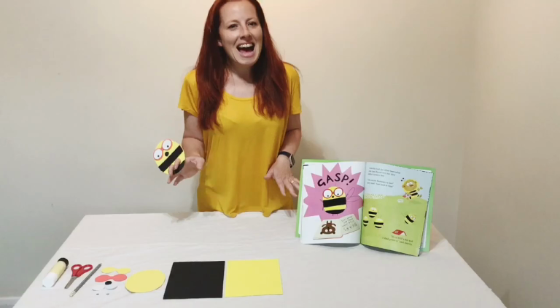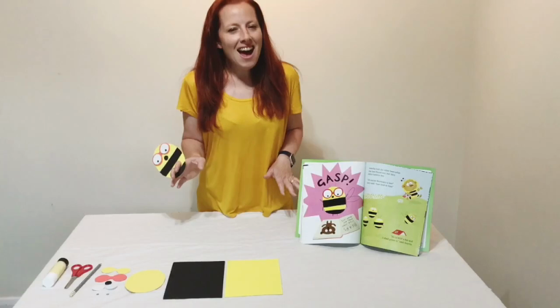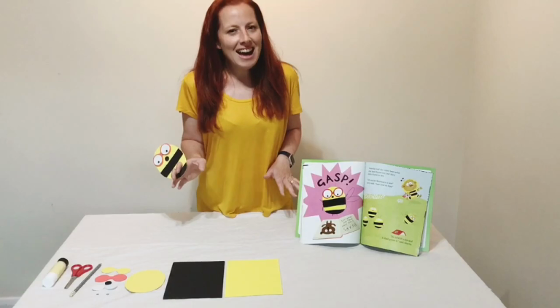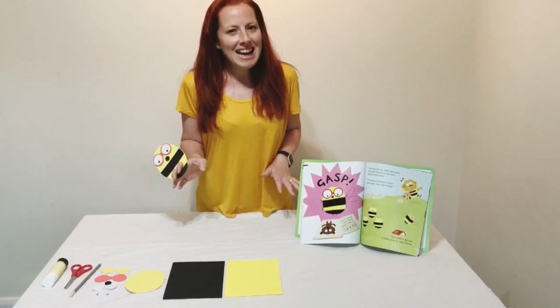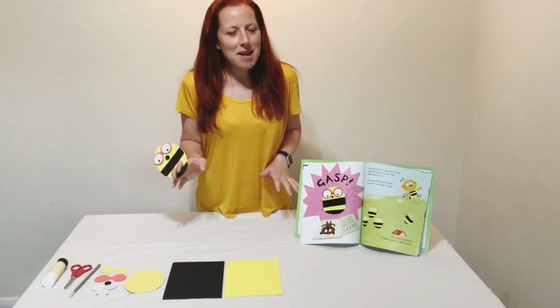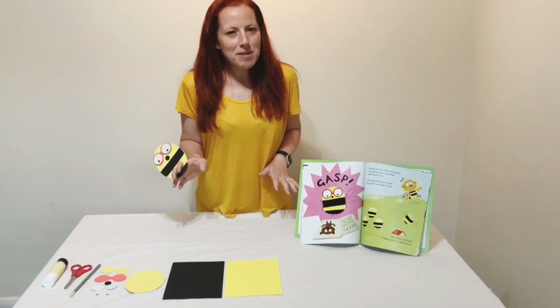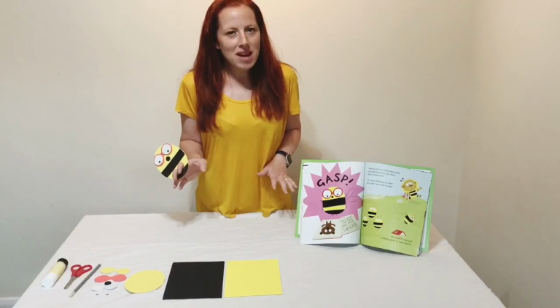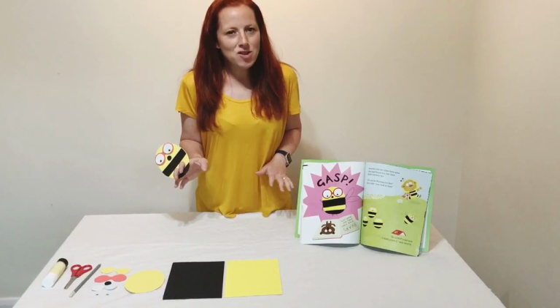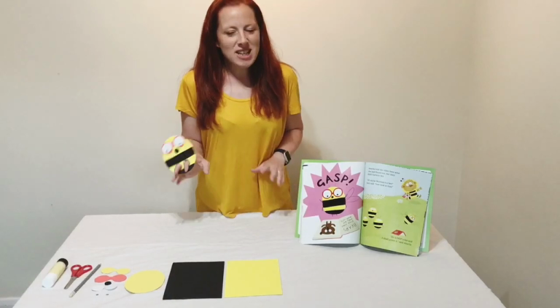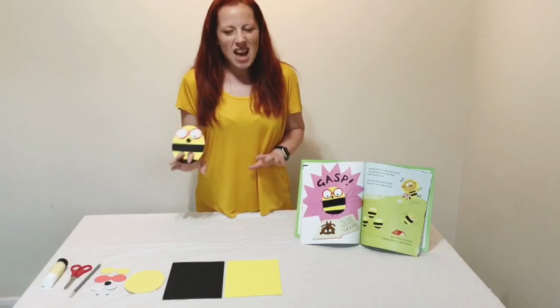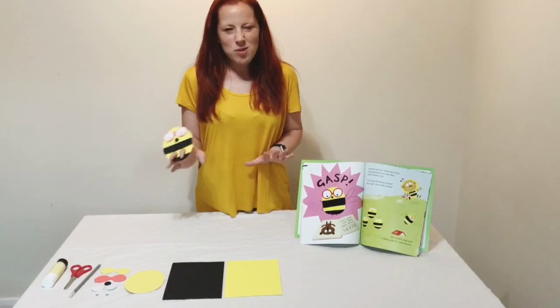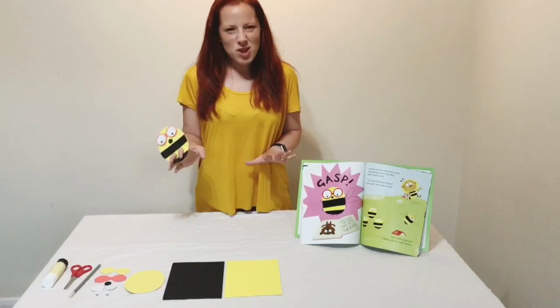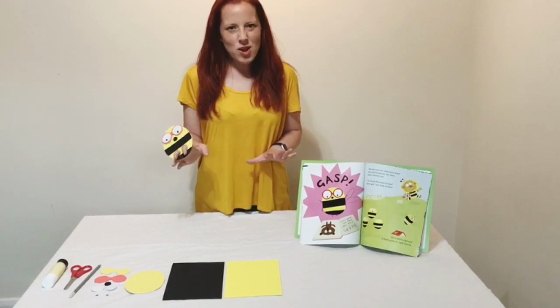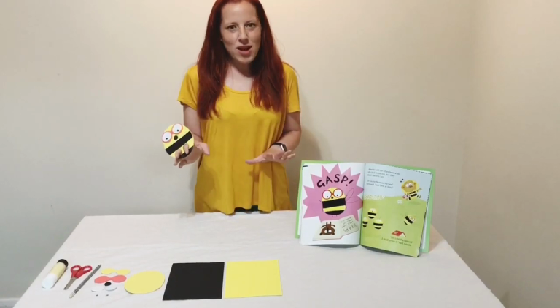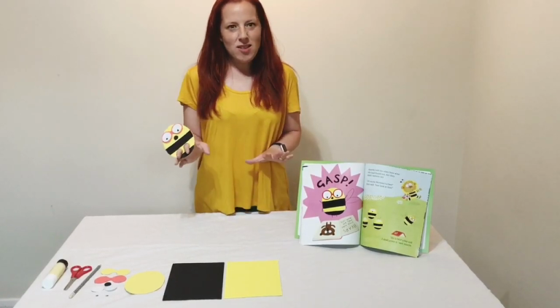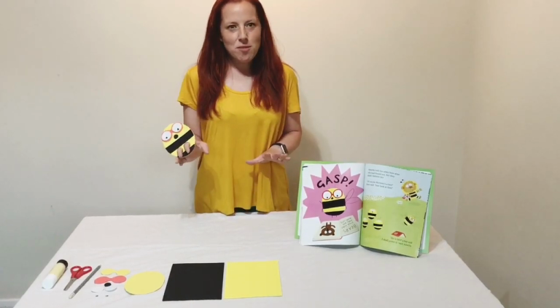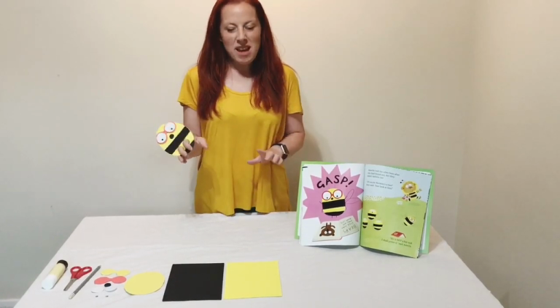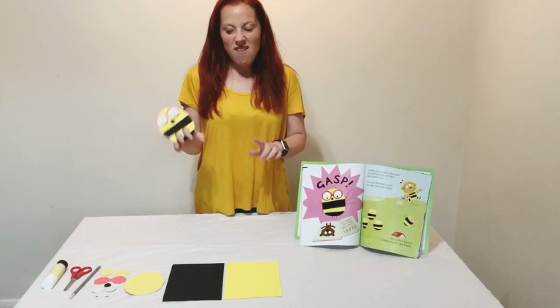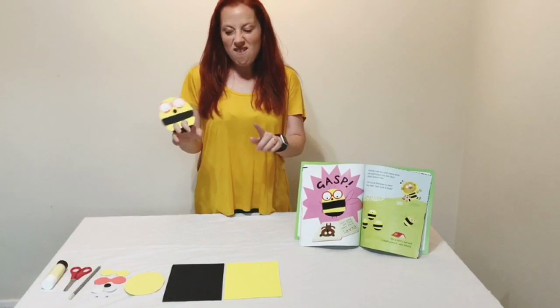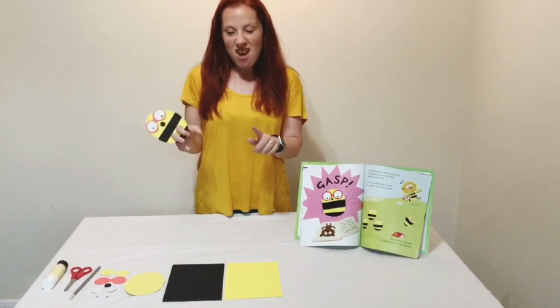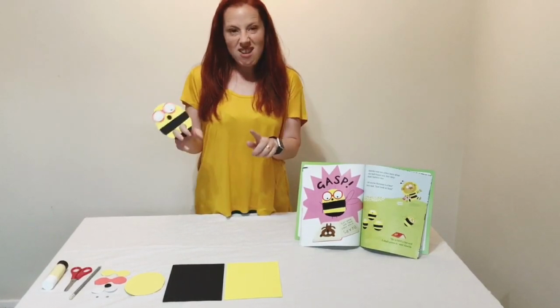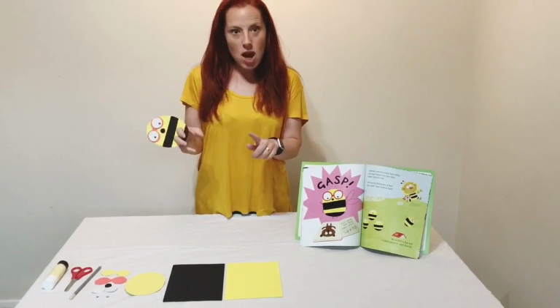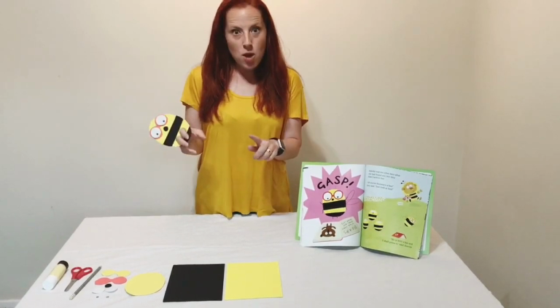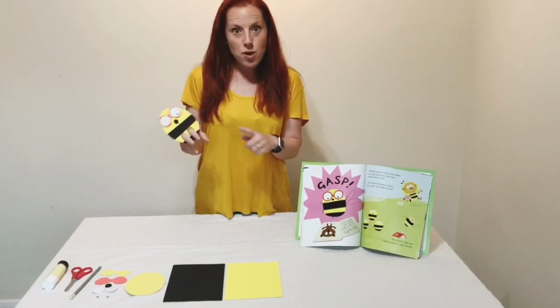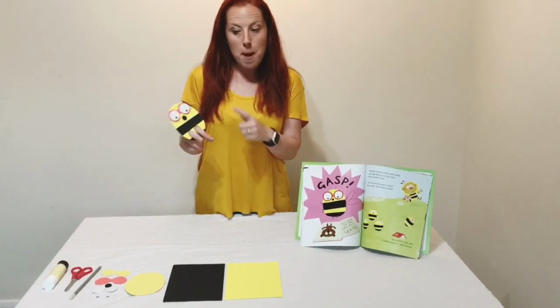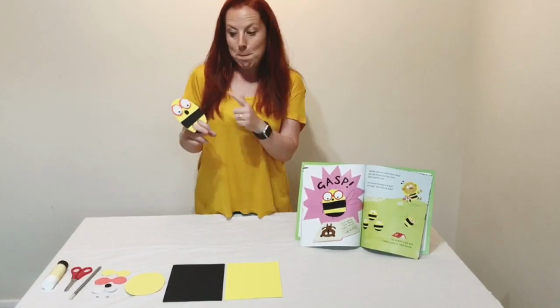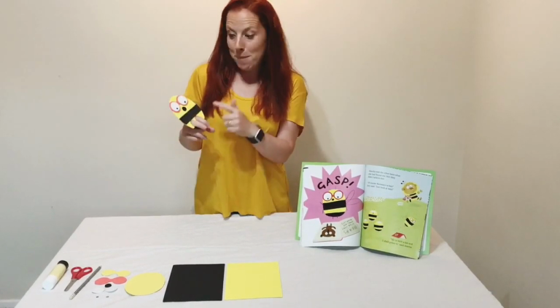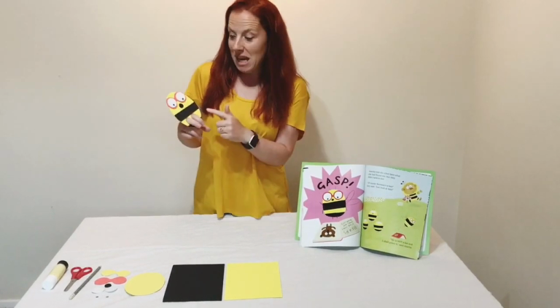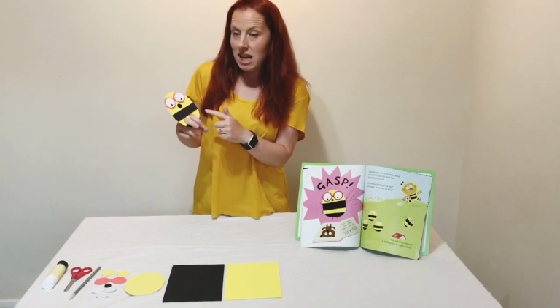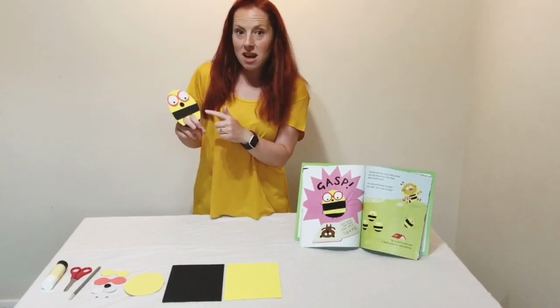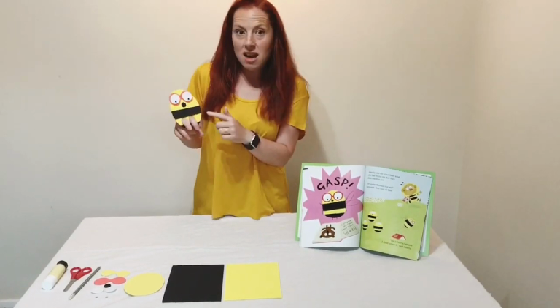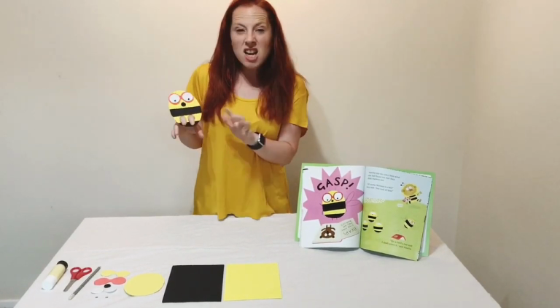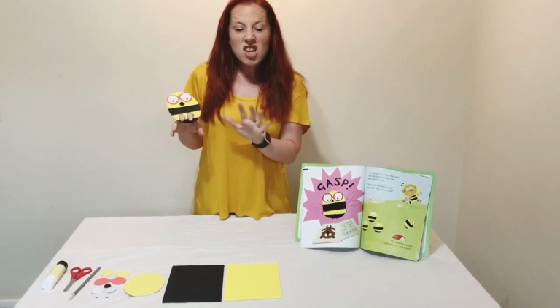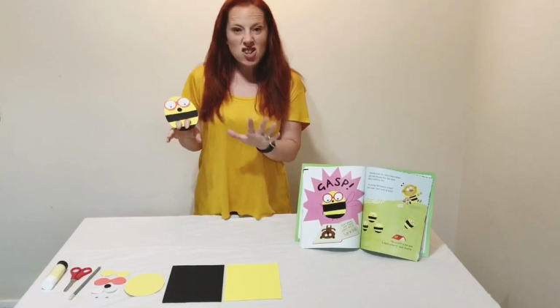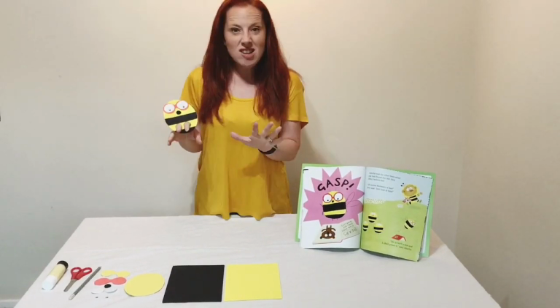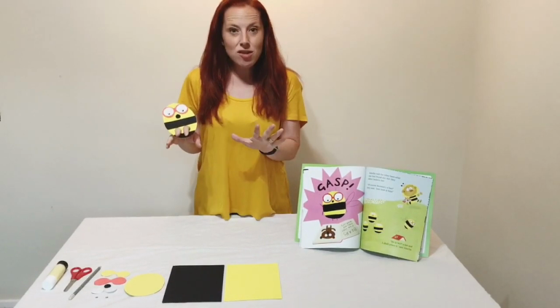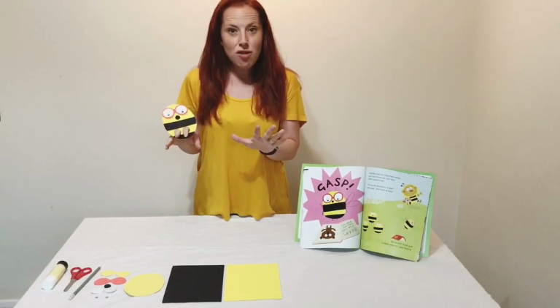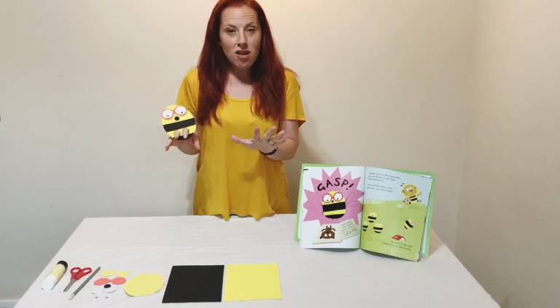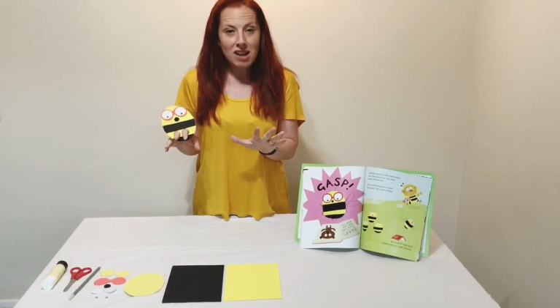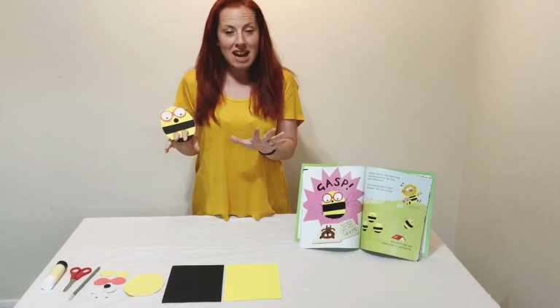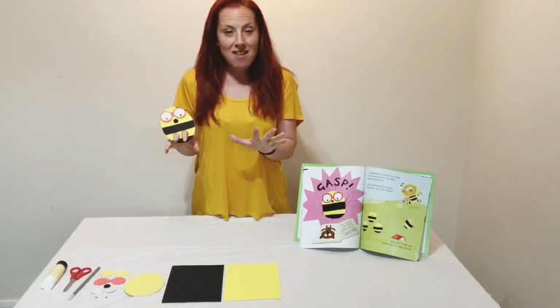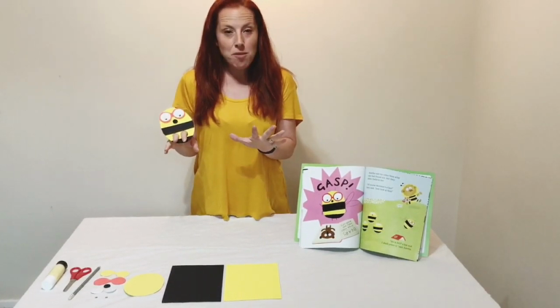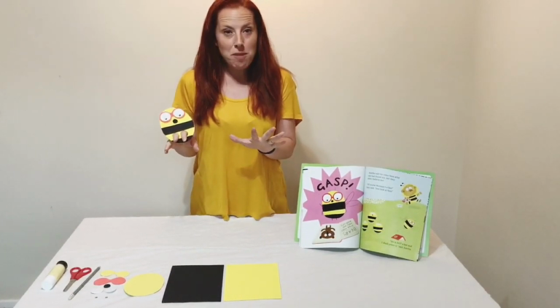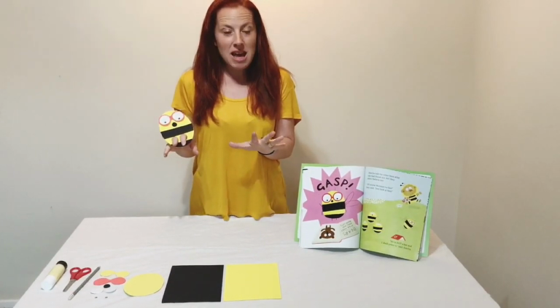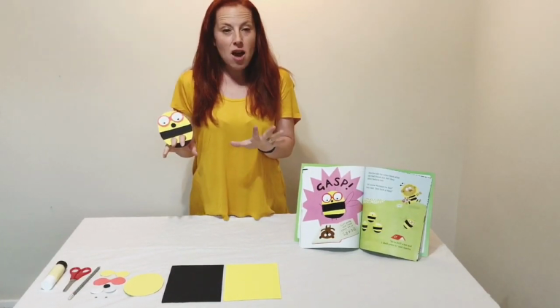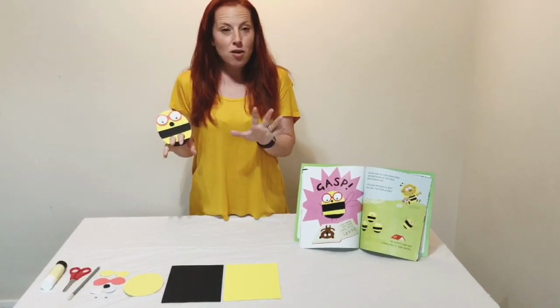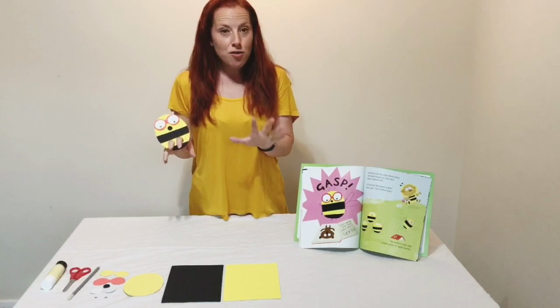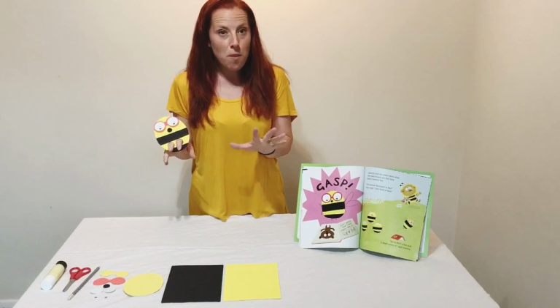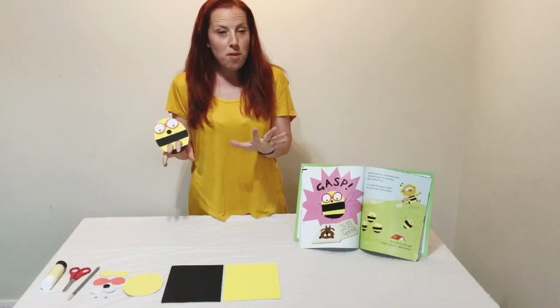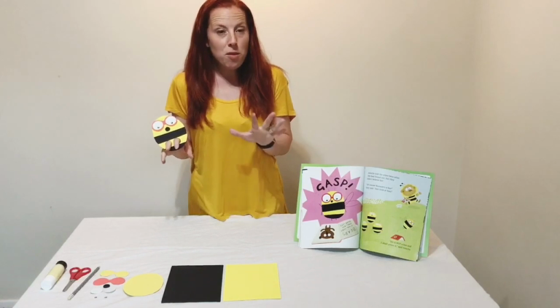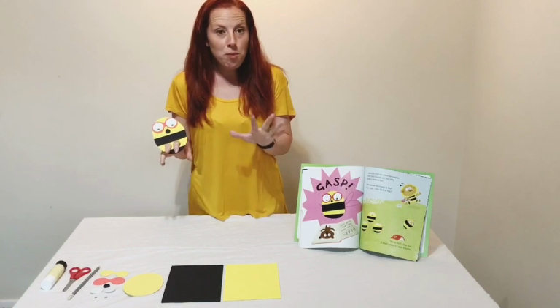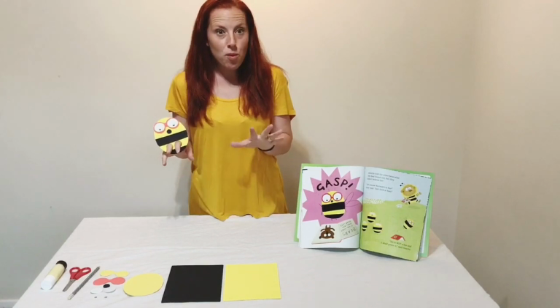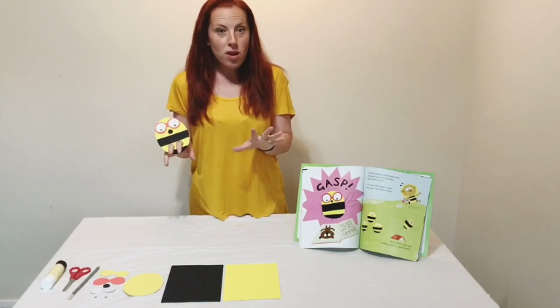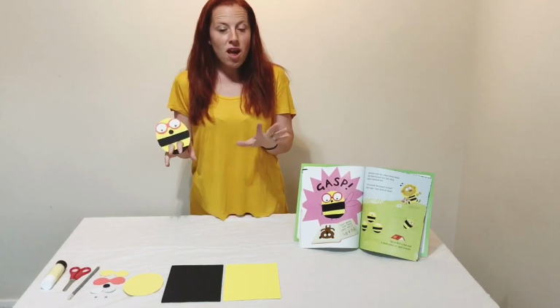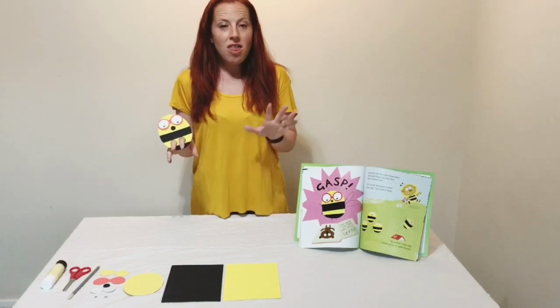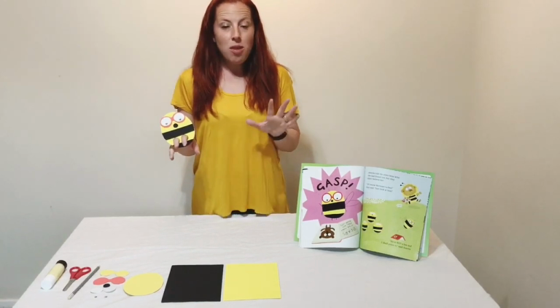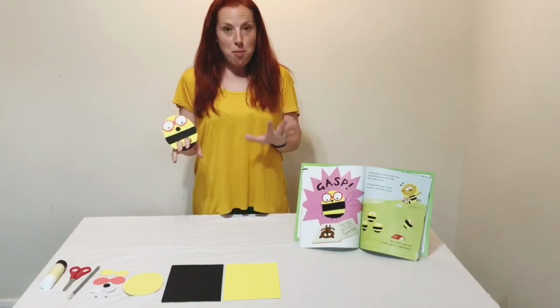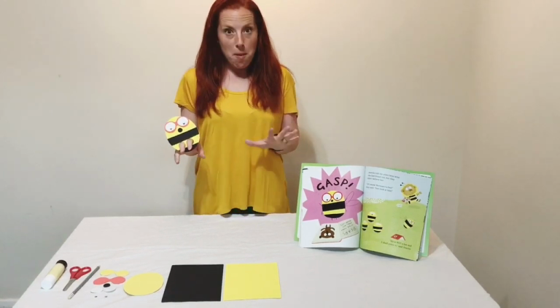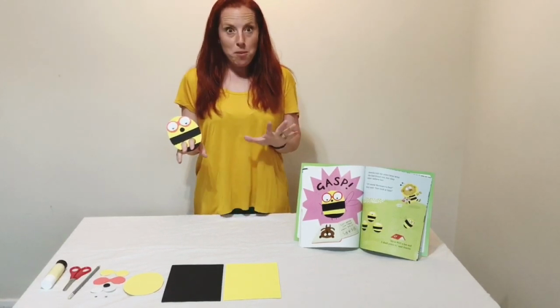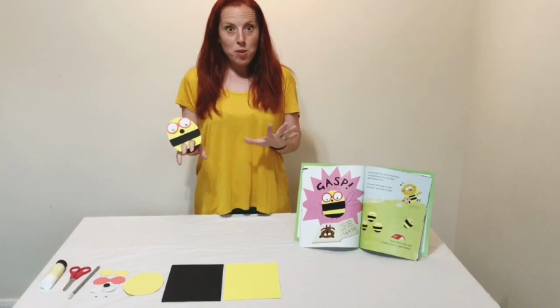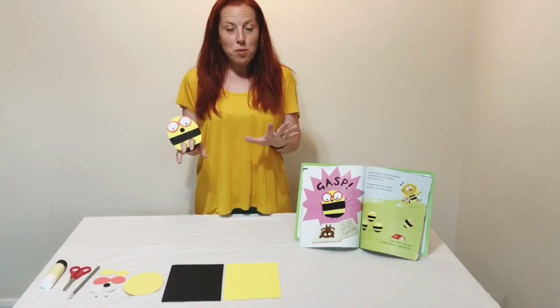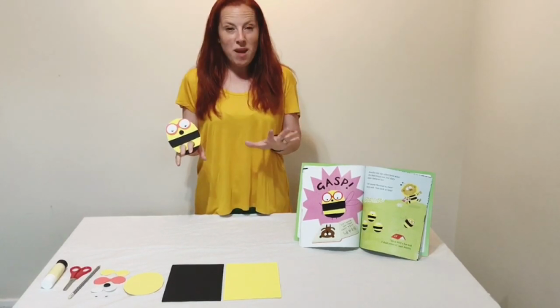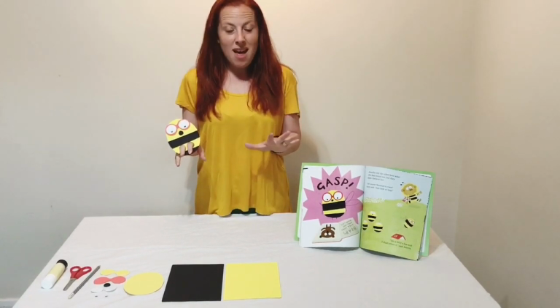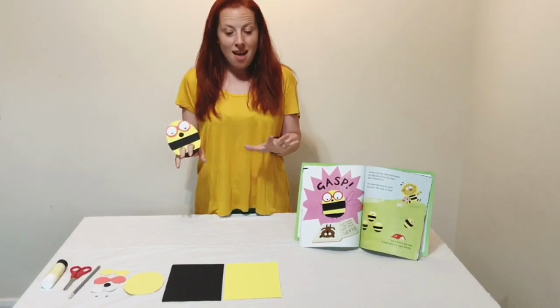Hi, I'm Catherine. I'm going to show you how to make your very own Amelia. She's the rather clever bee from the book, The Bumble Bear.